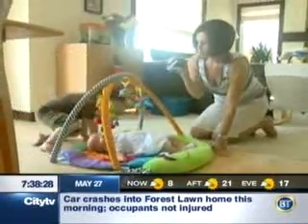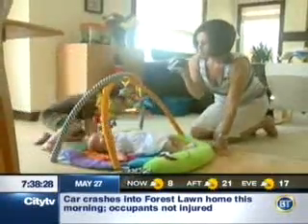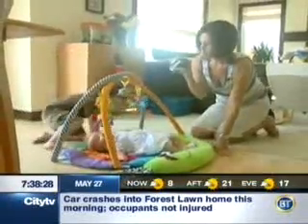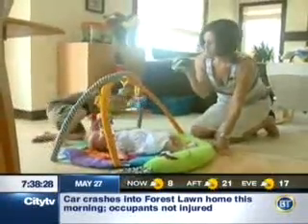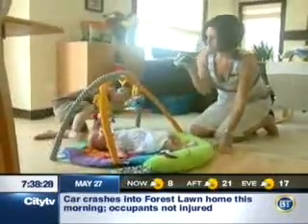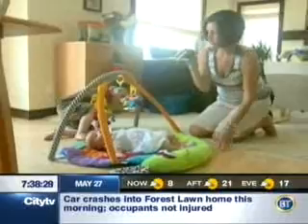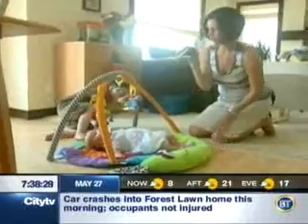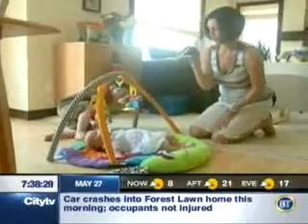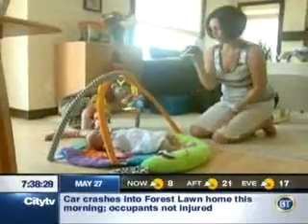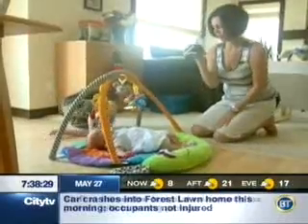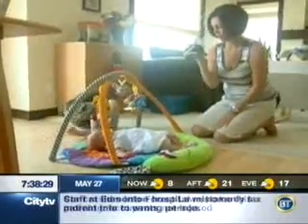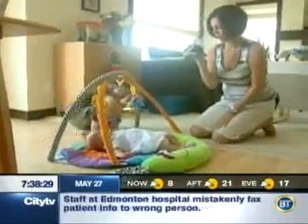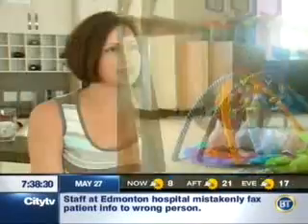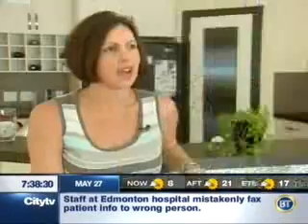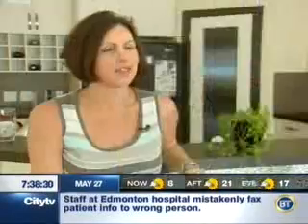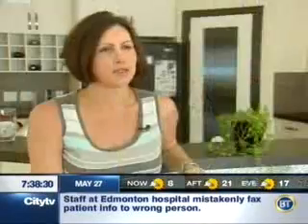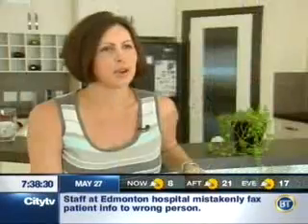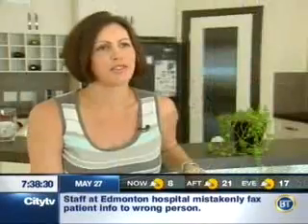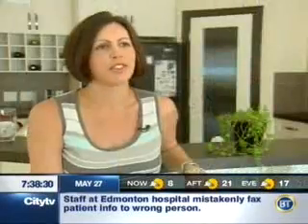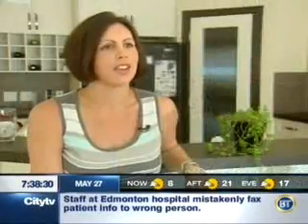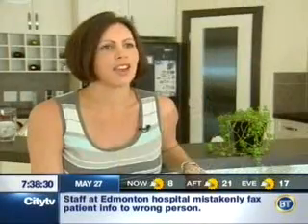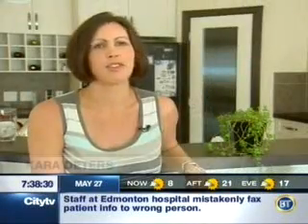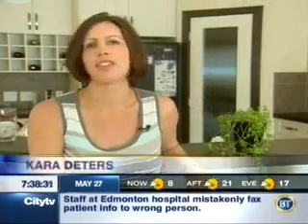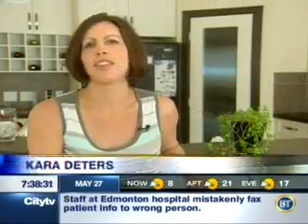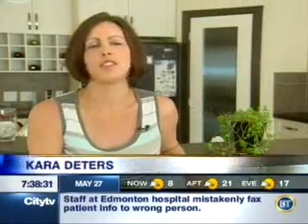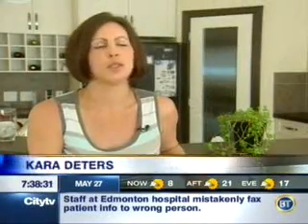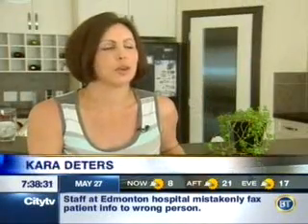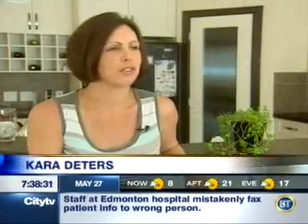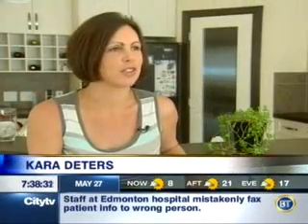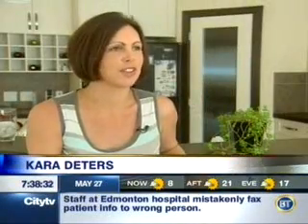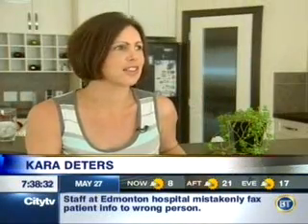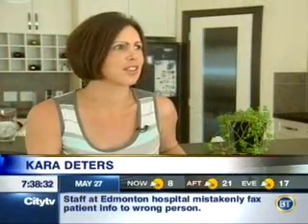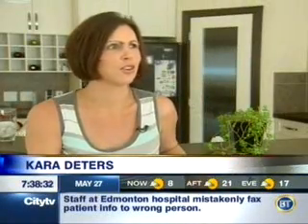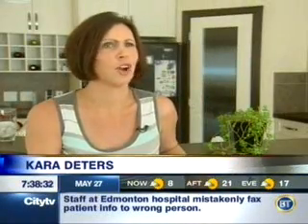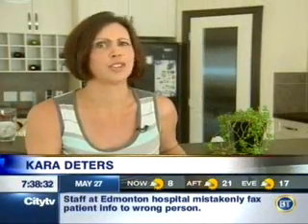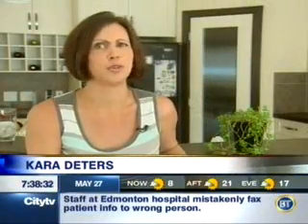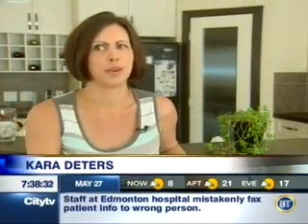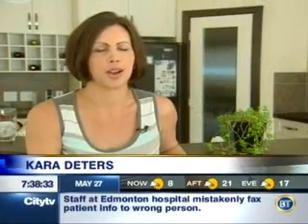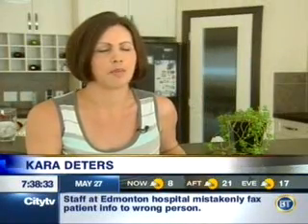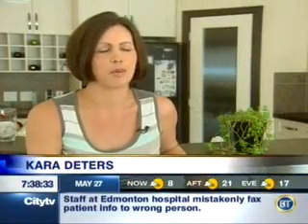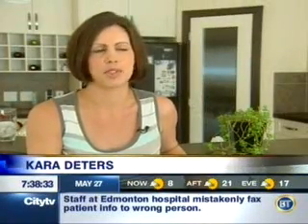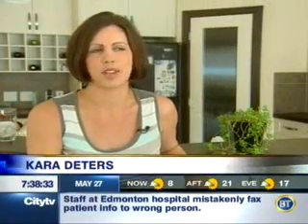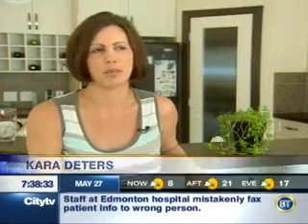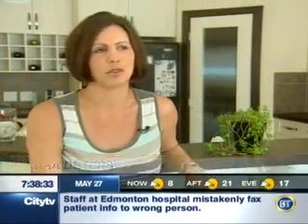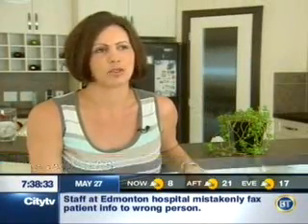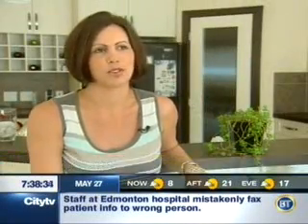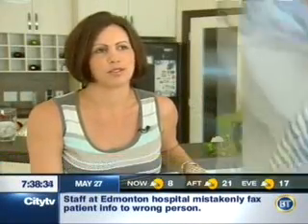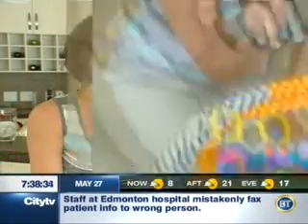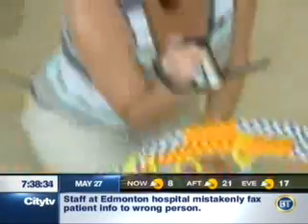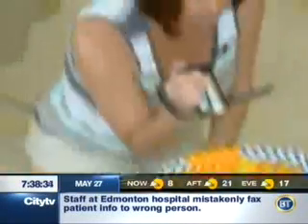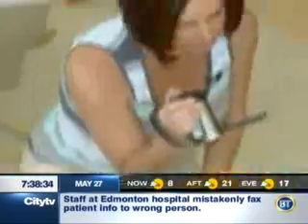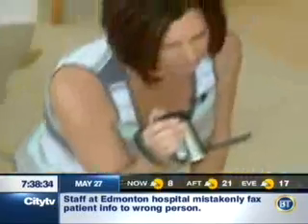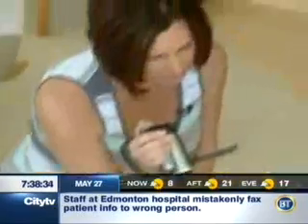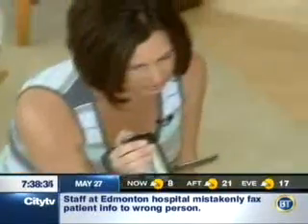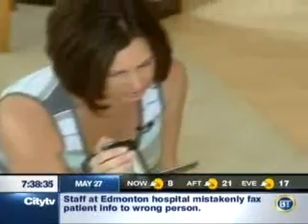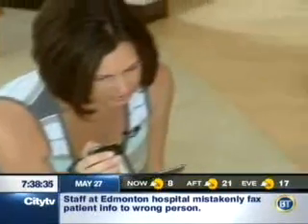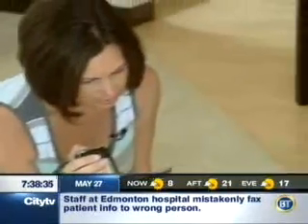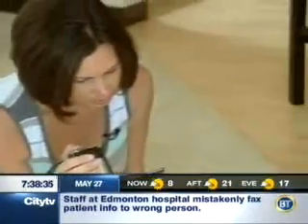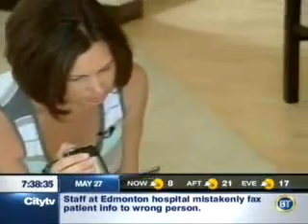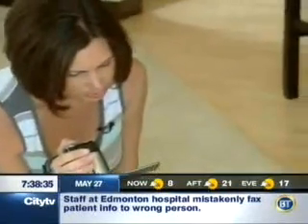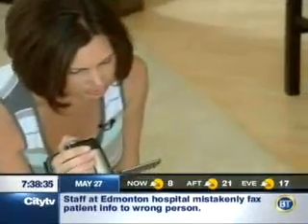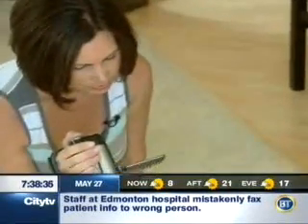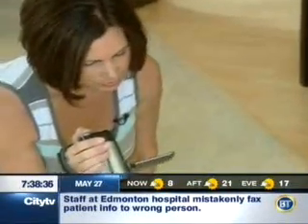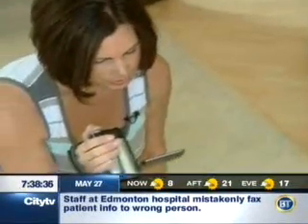Thankfully, Mom is there to capture it all on tape. I'm fanatical about it — I have to. Everything they do, everything that they're not doing, I'm always taking pictures of. And if it's not photos, it's video.